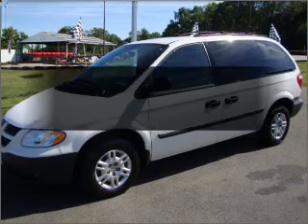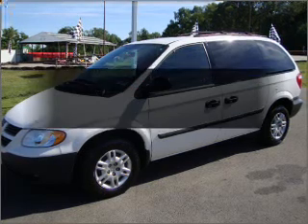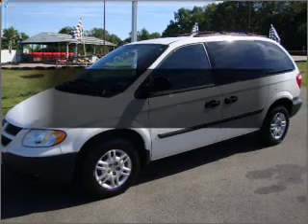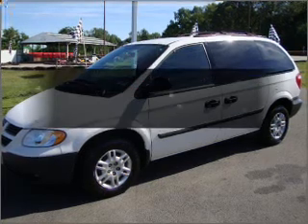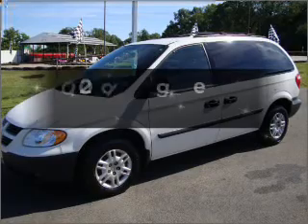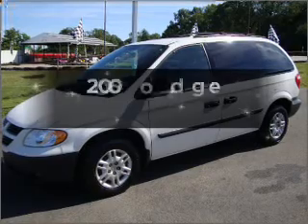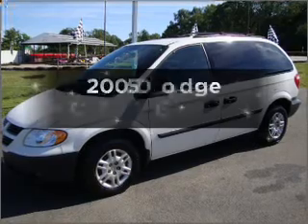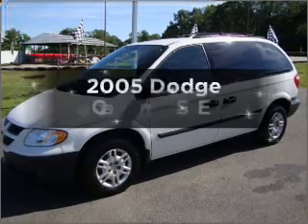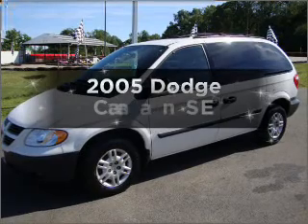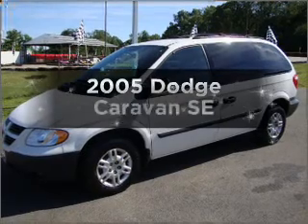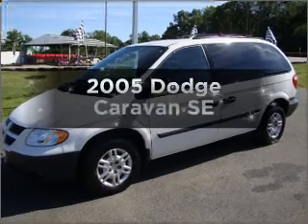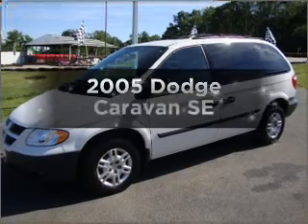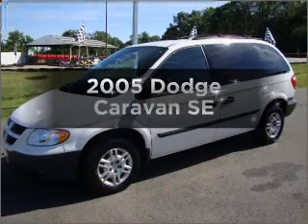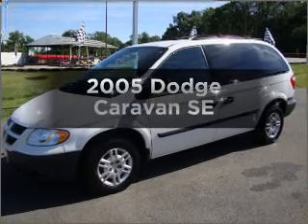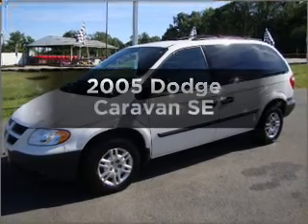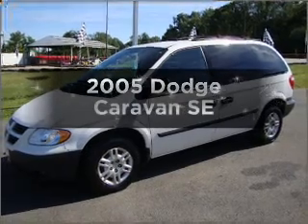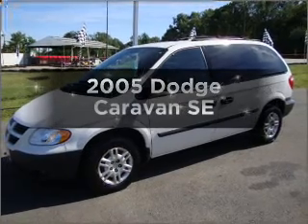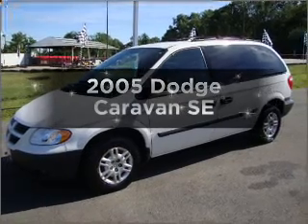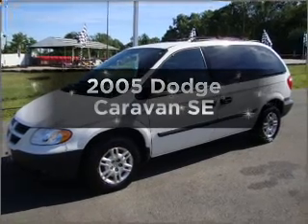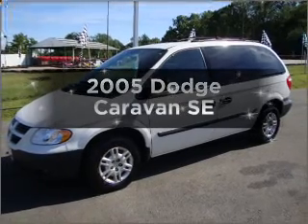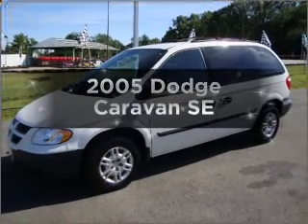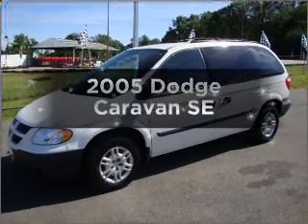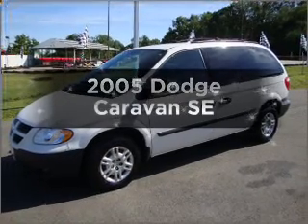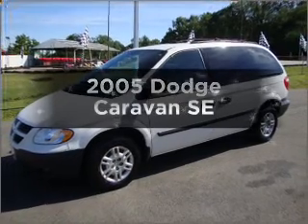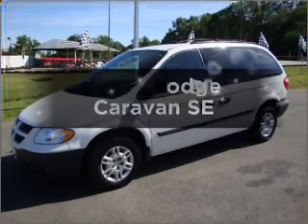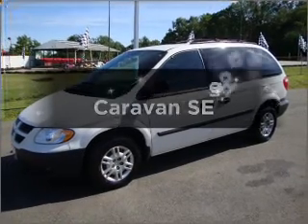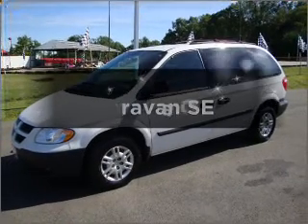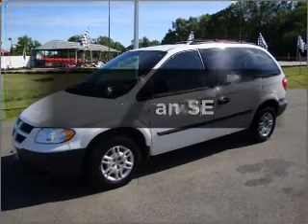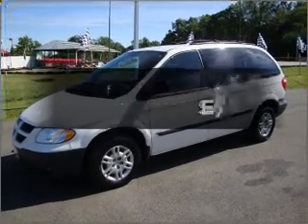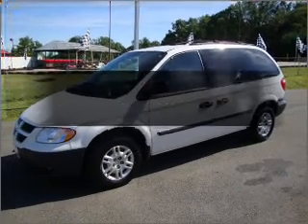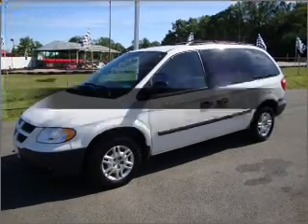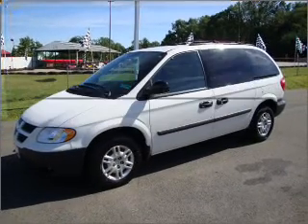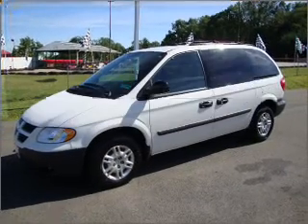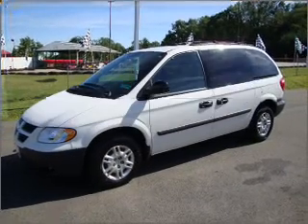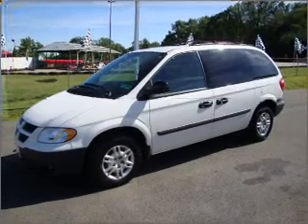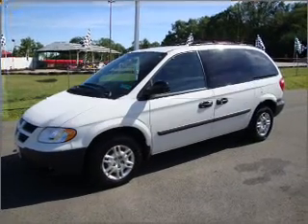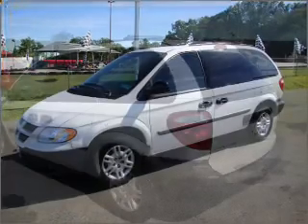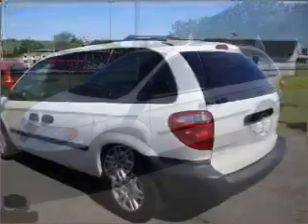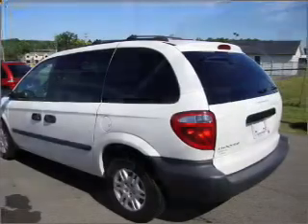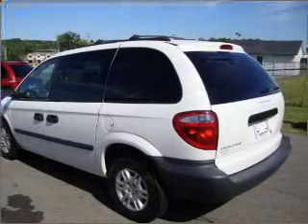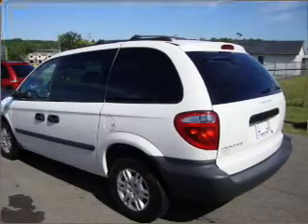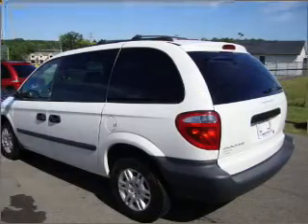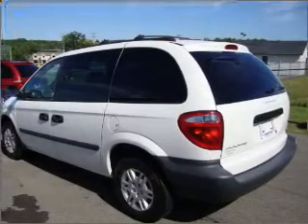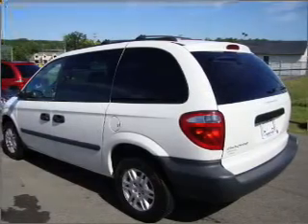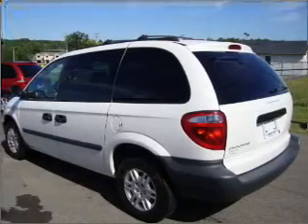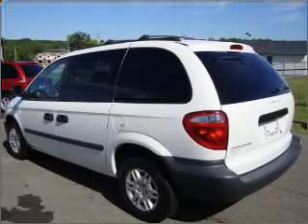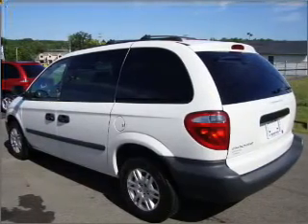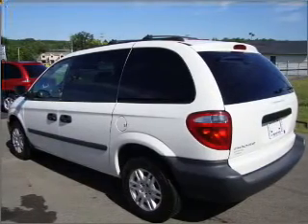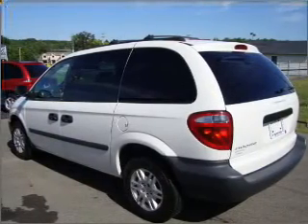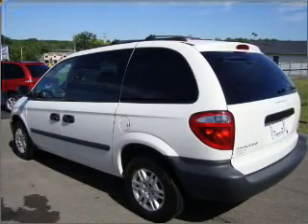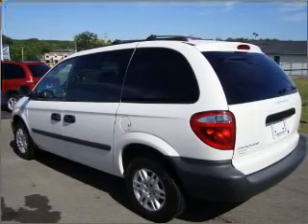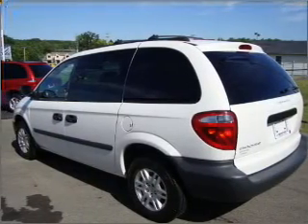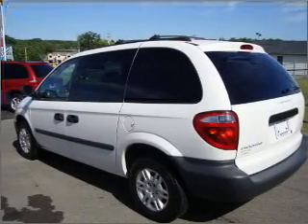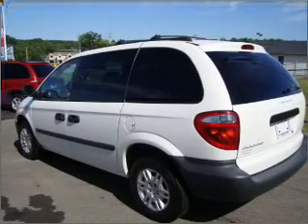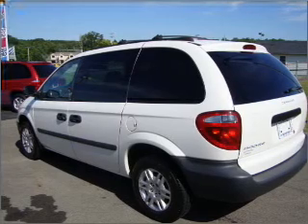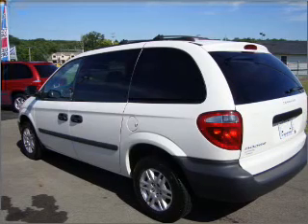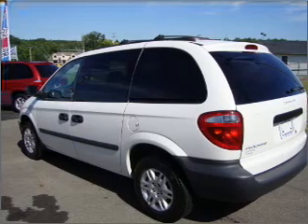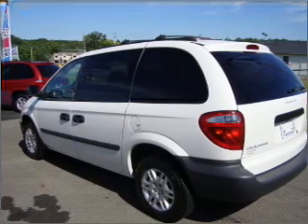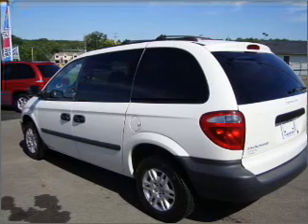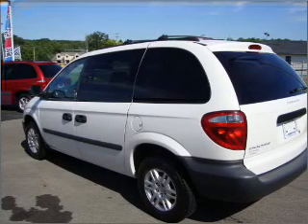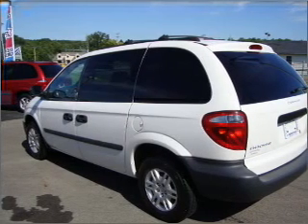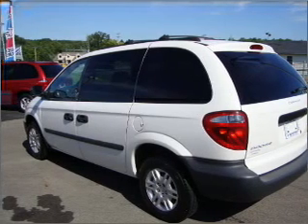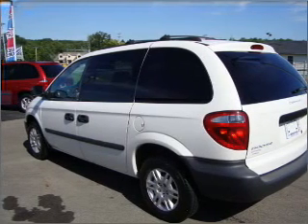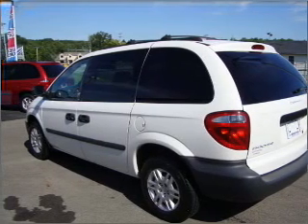Imagine yourself in this 2005 Dodge Caravan. Travel the roads in style and comfort in this great vehicle.